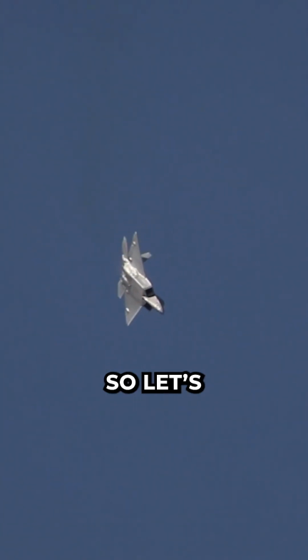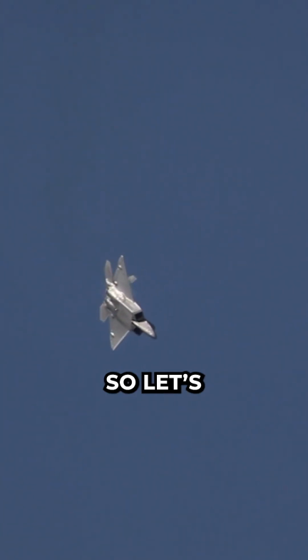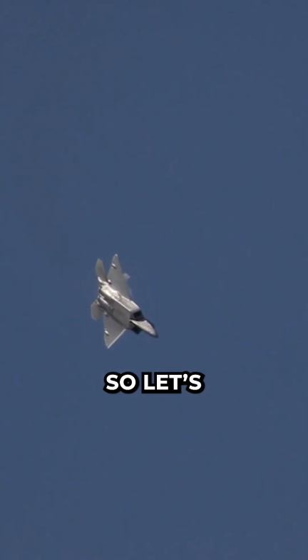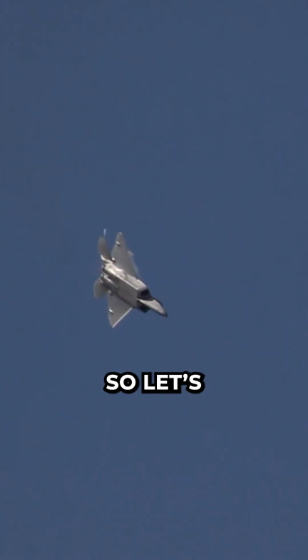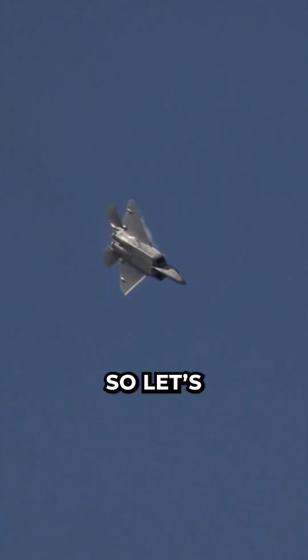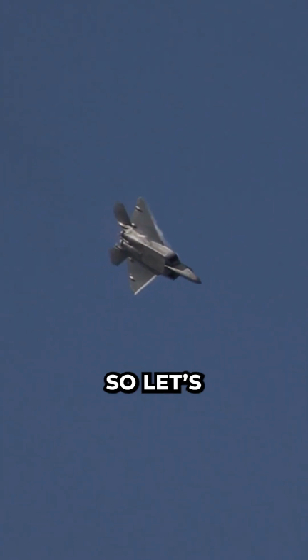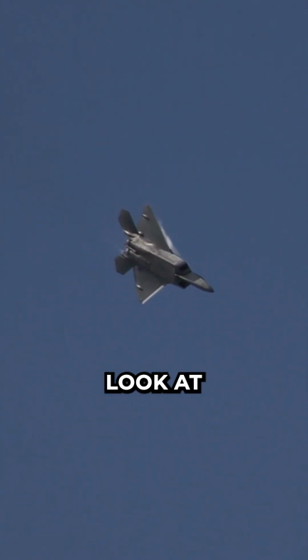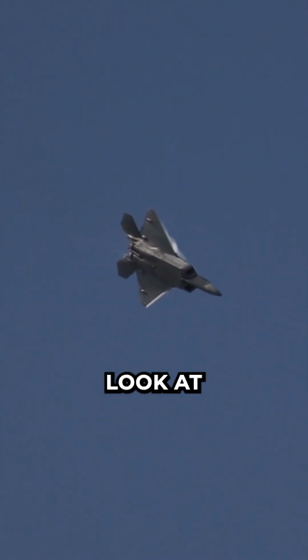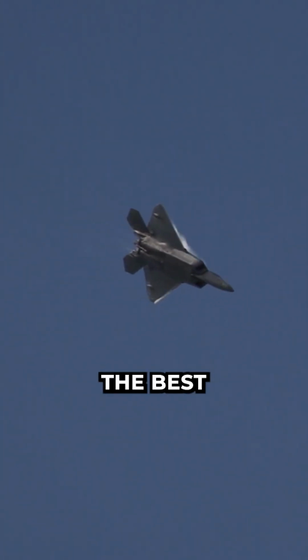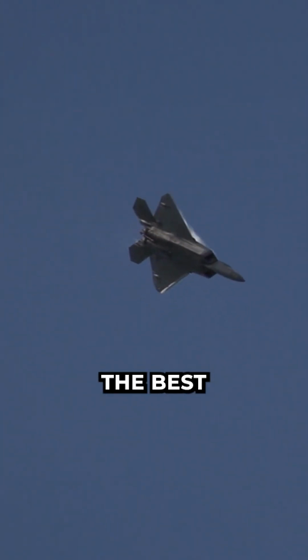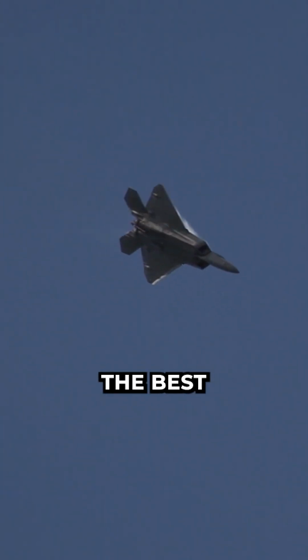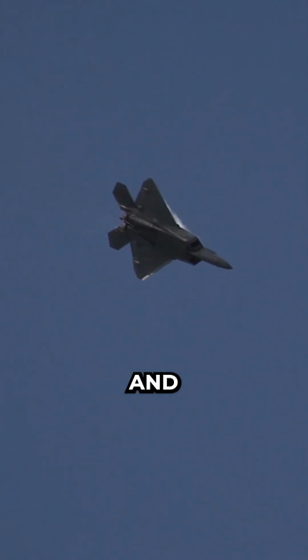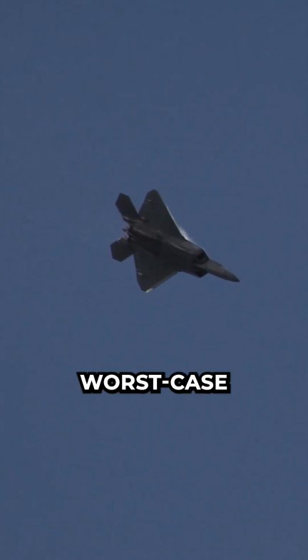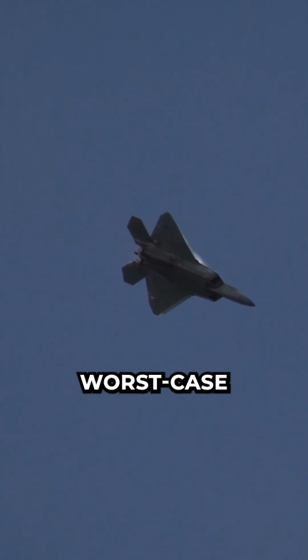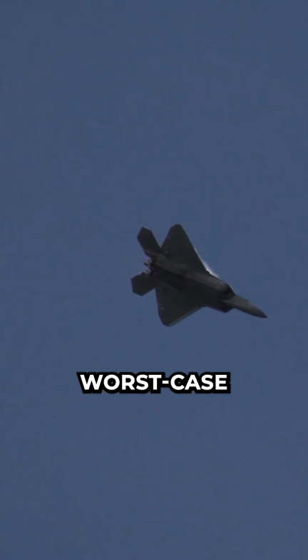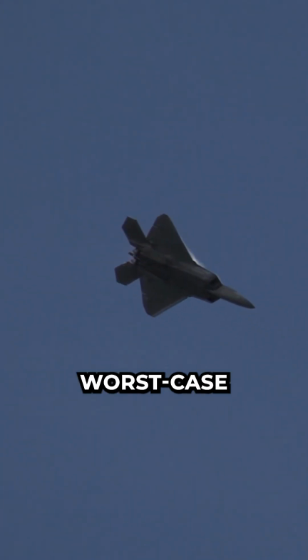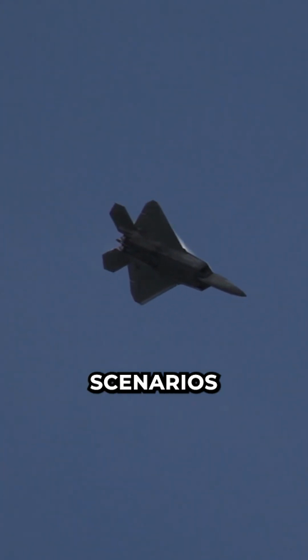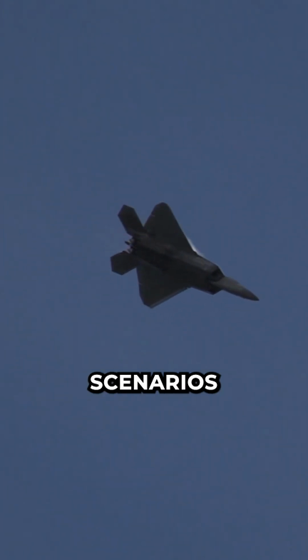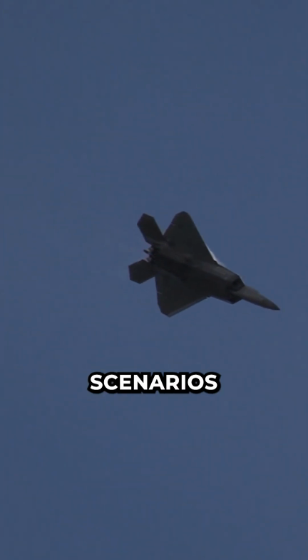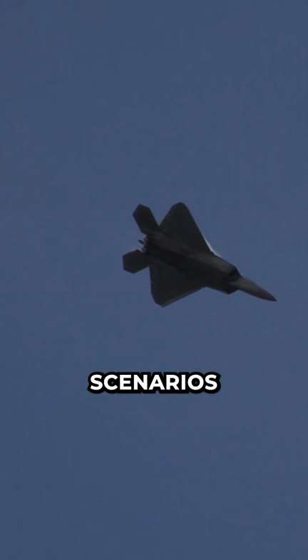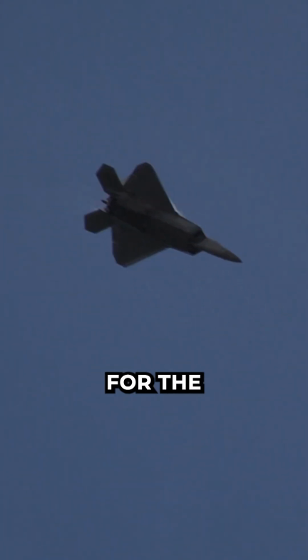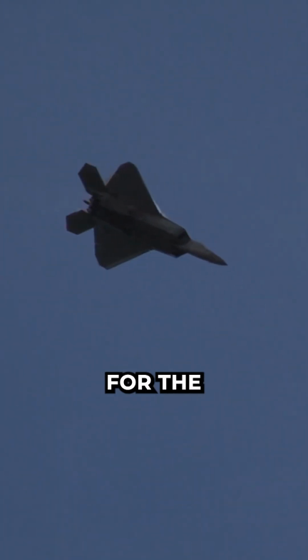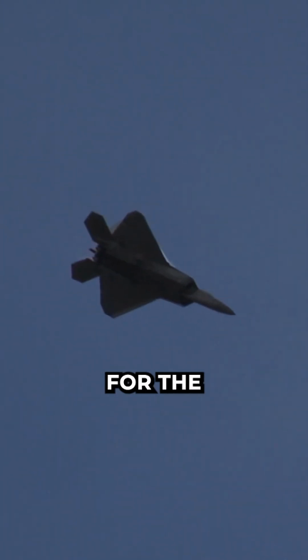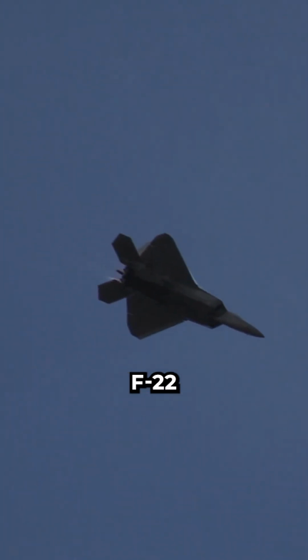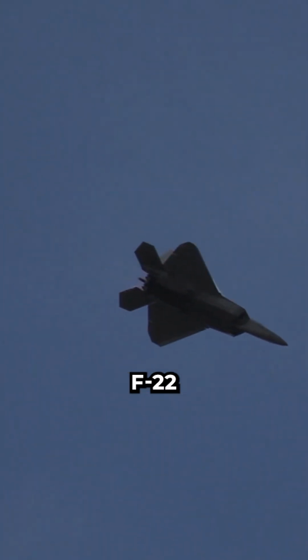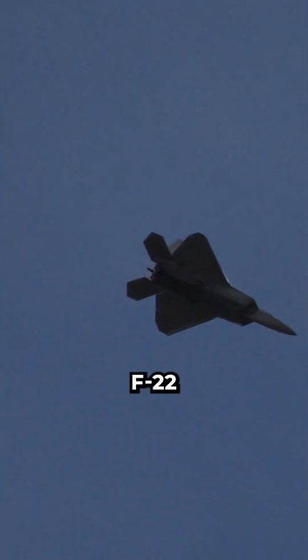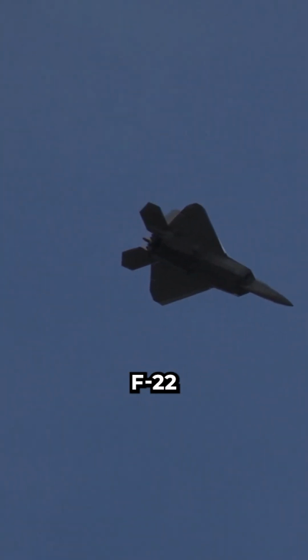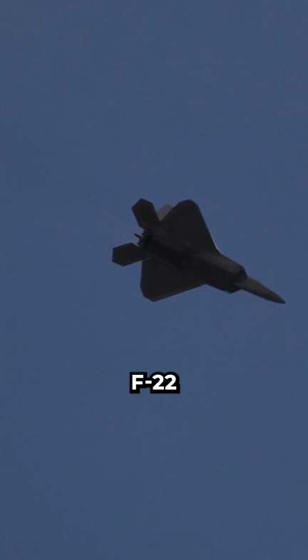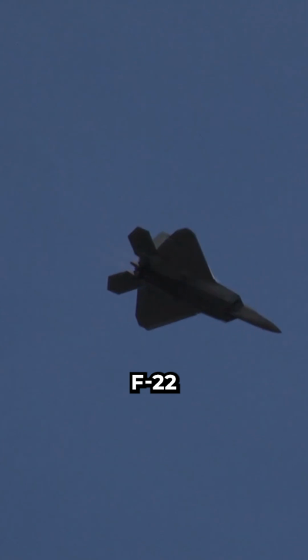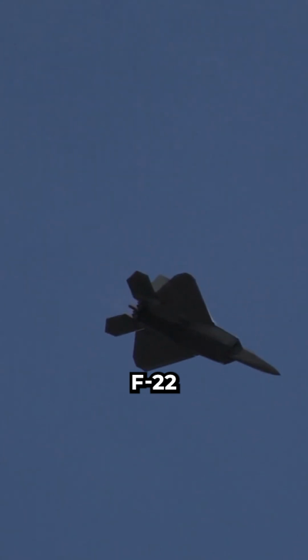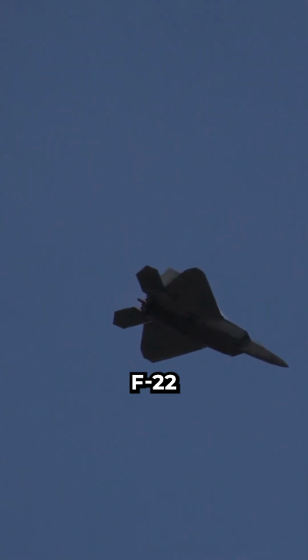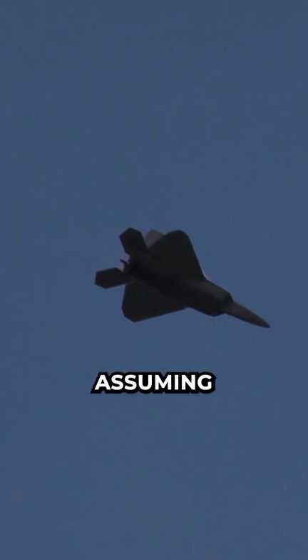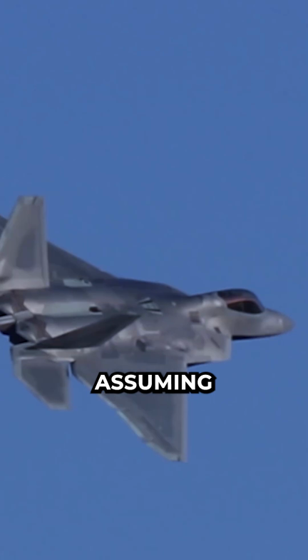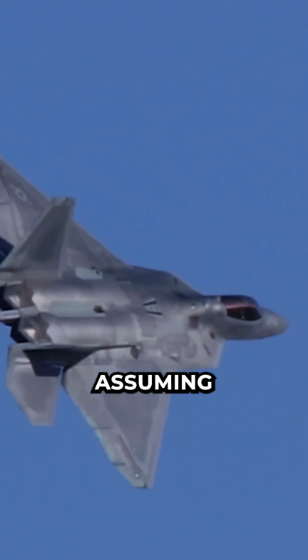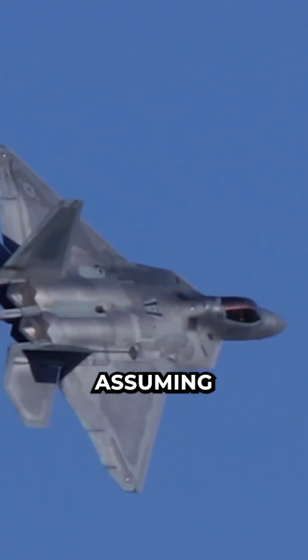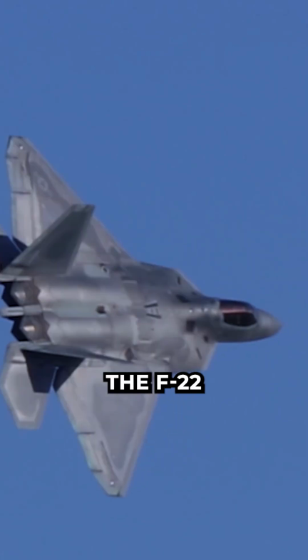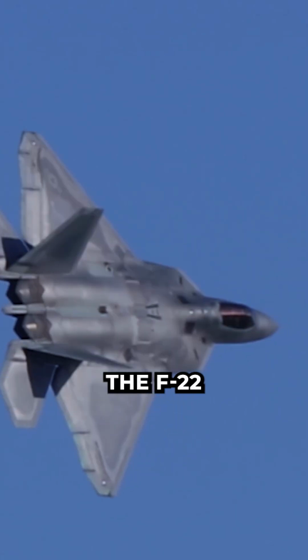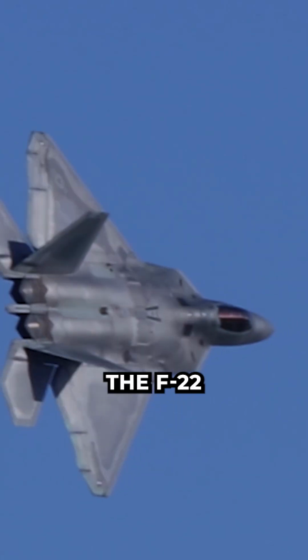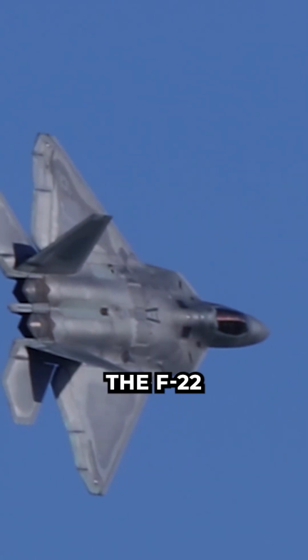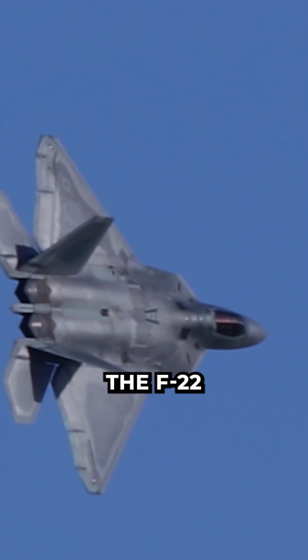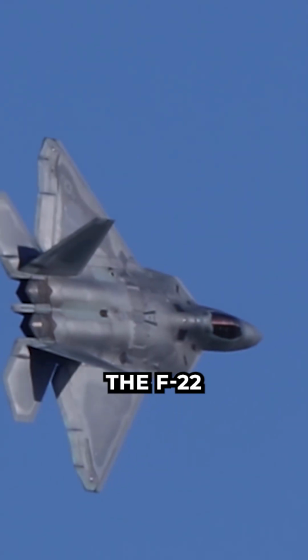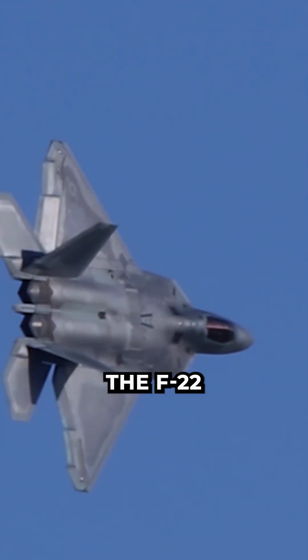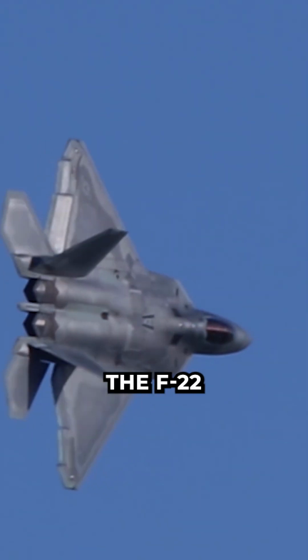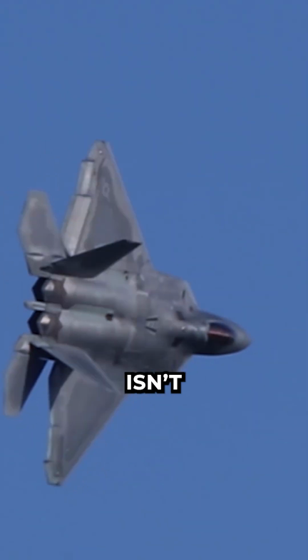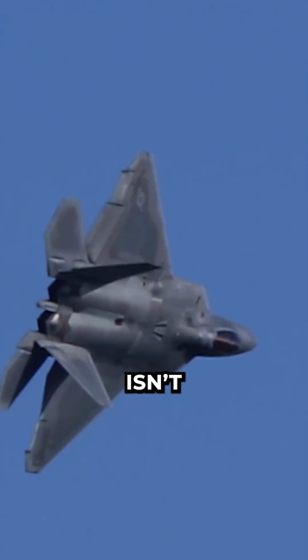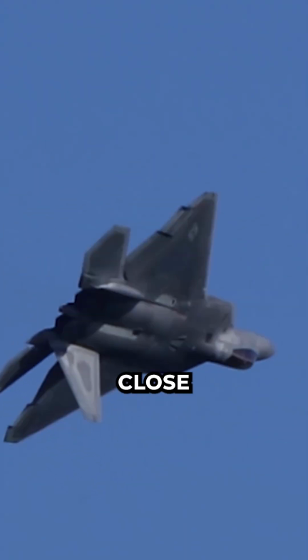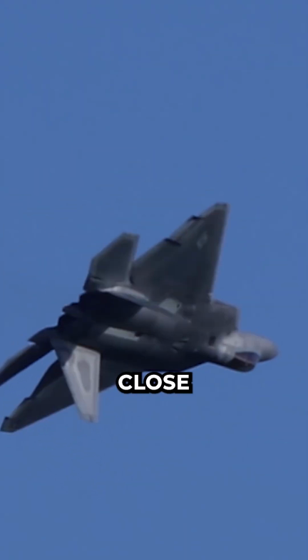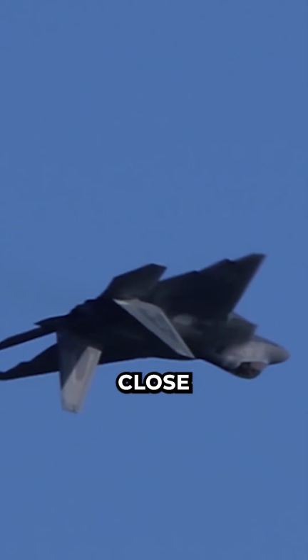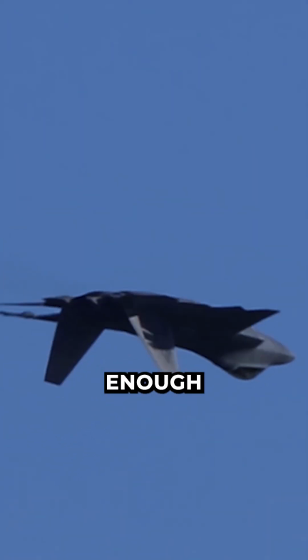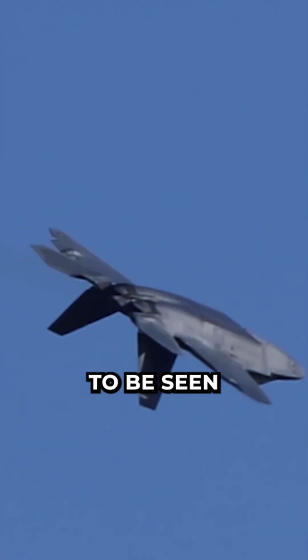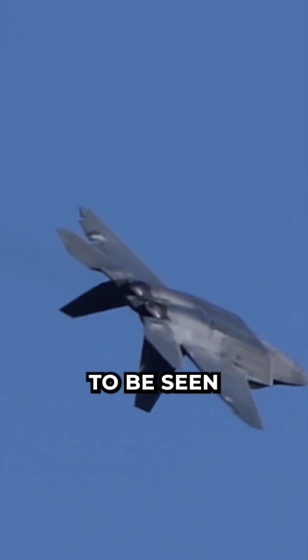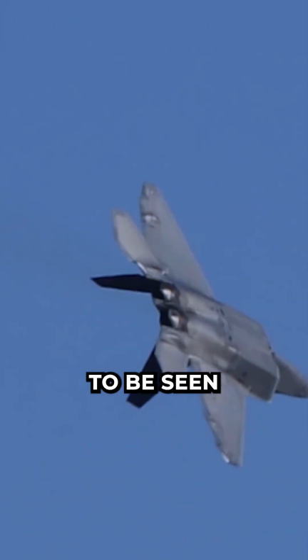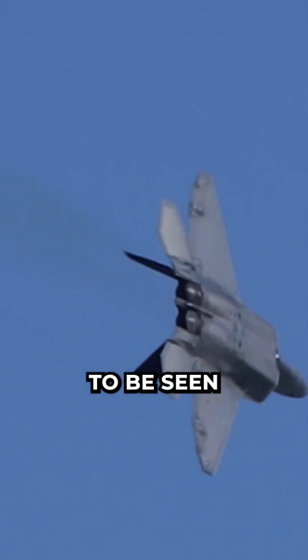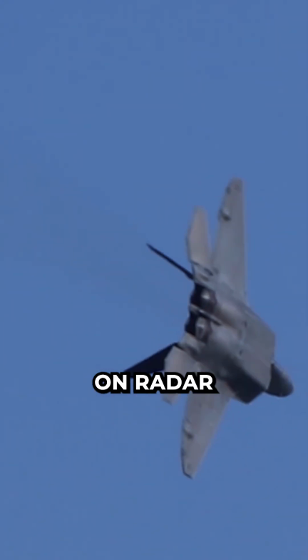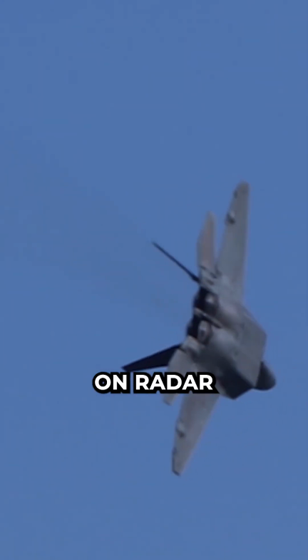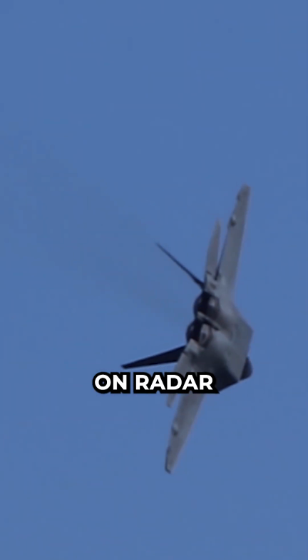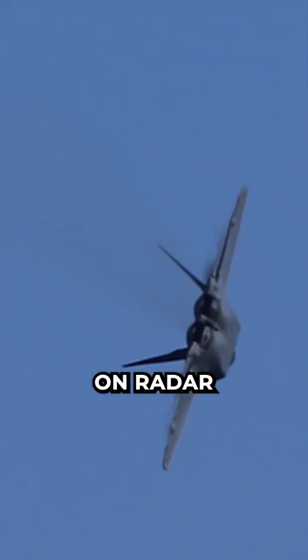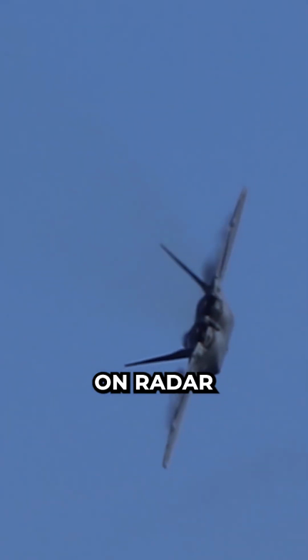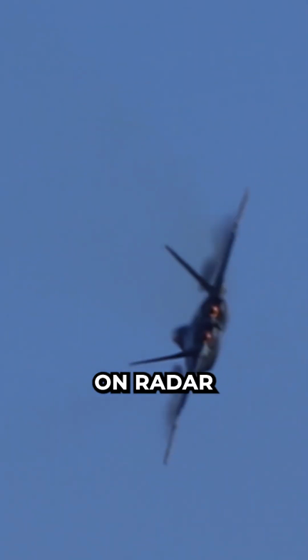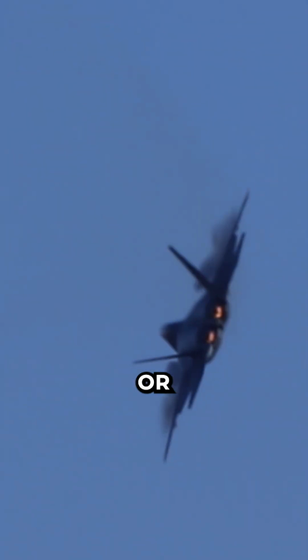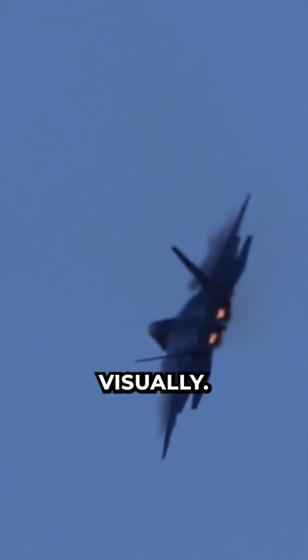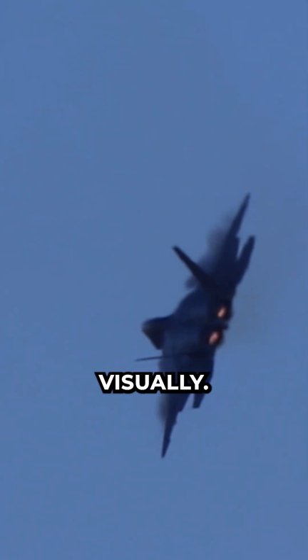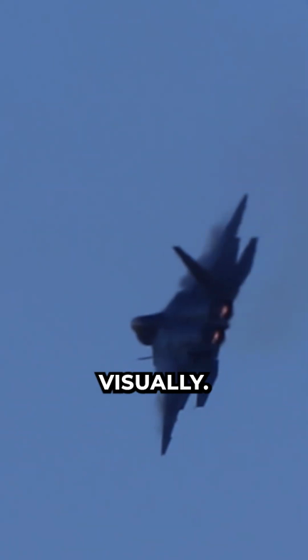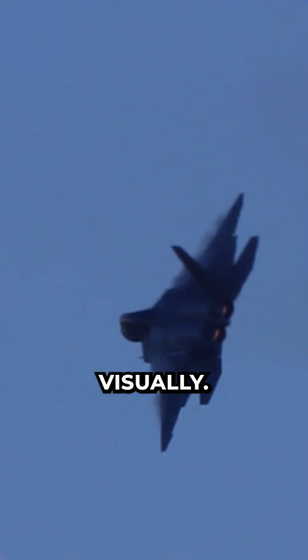So, let's look at the best and worst case scenarios for the F-22, assuming the F-22 isn't close enough to be seen on radar or visually.